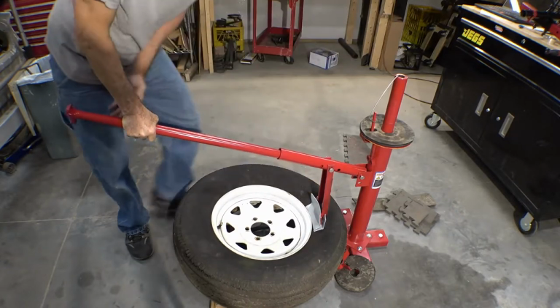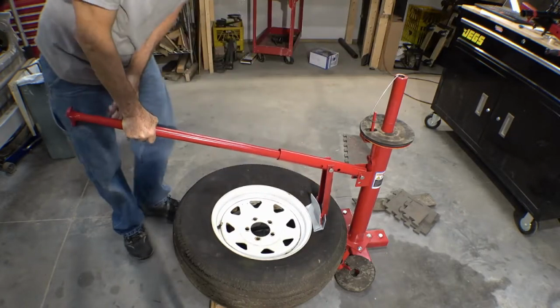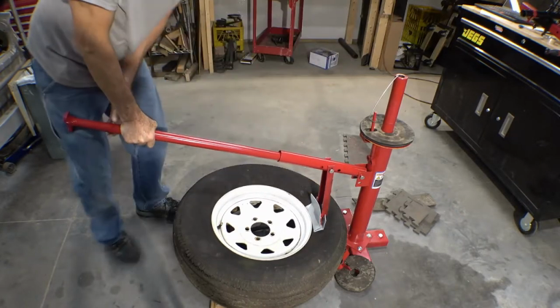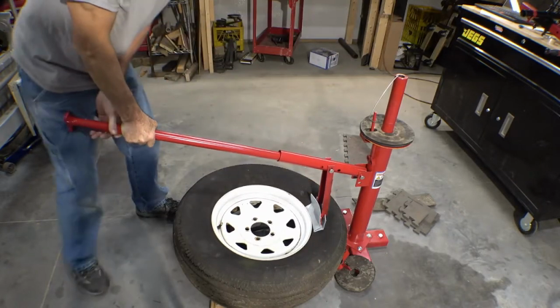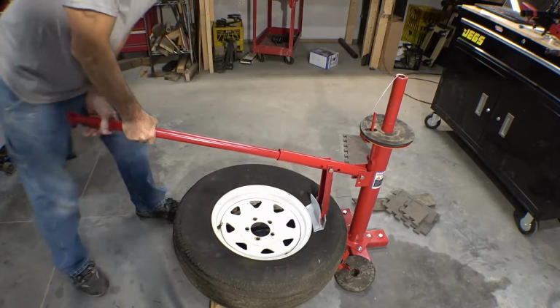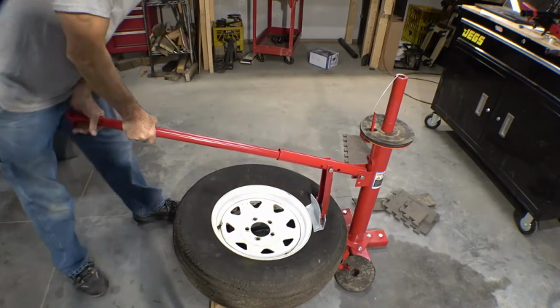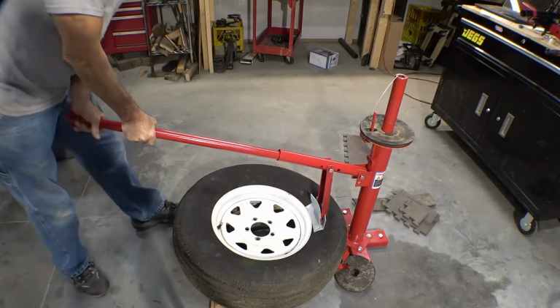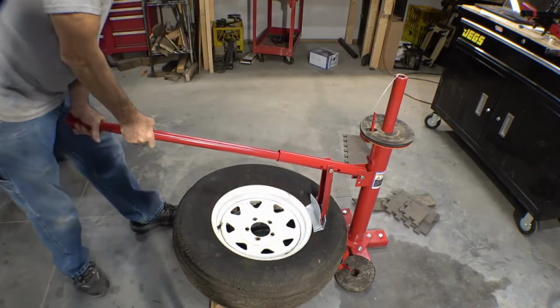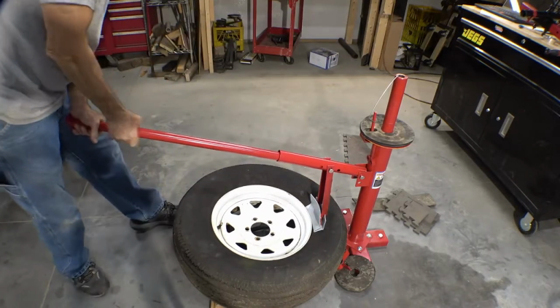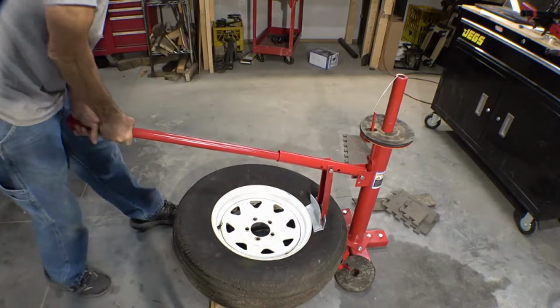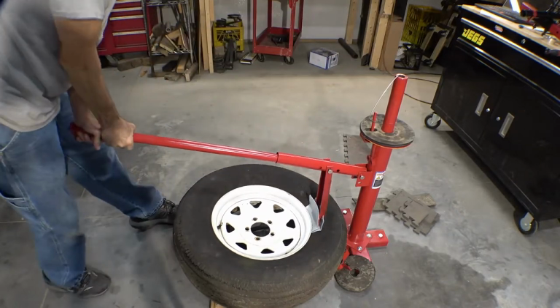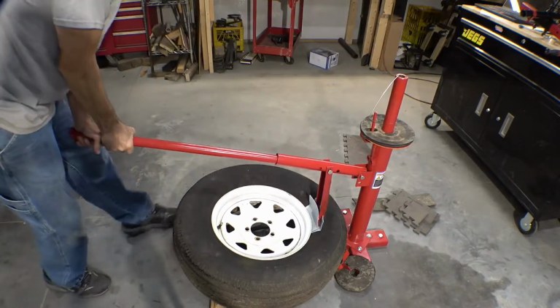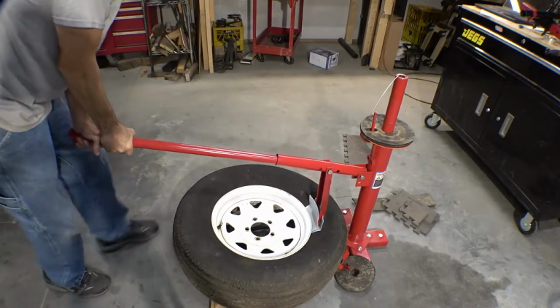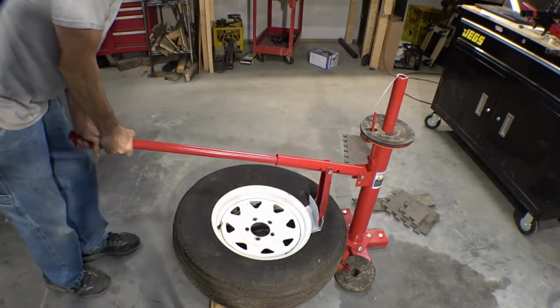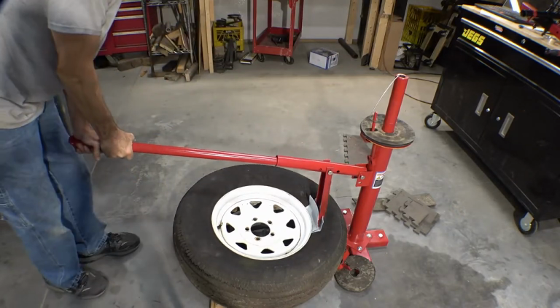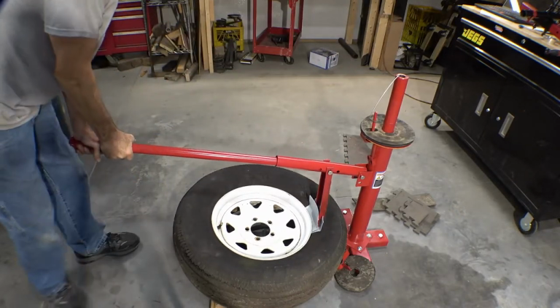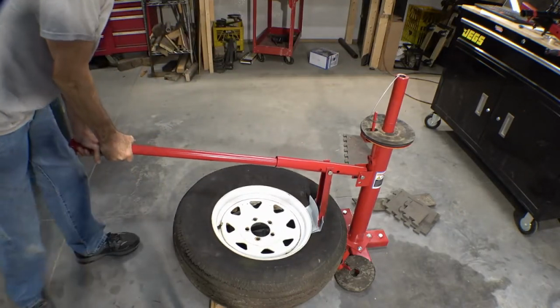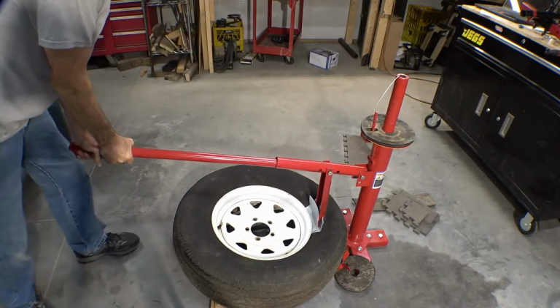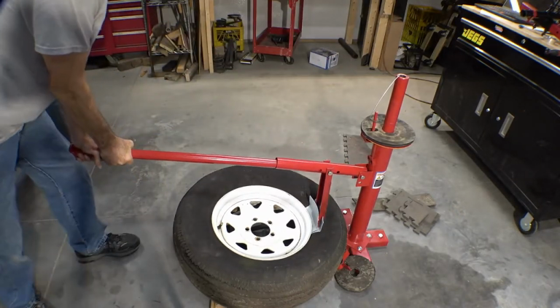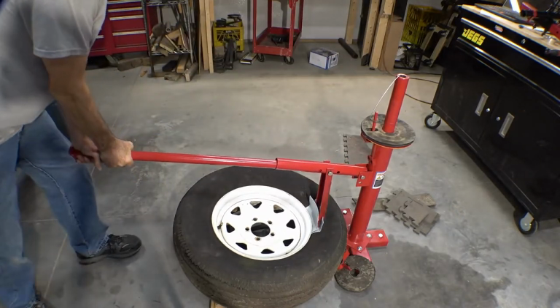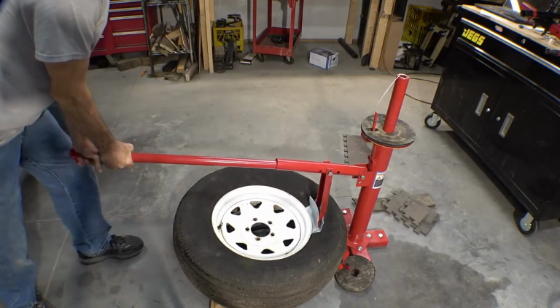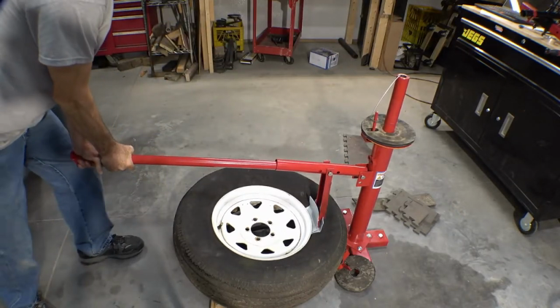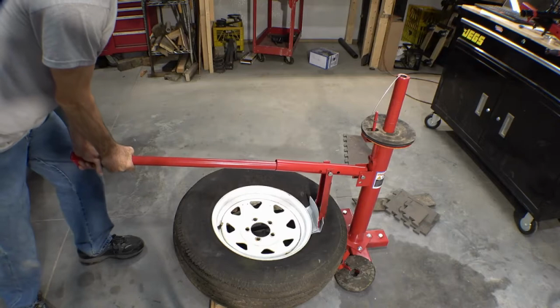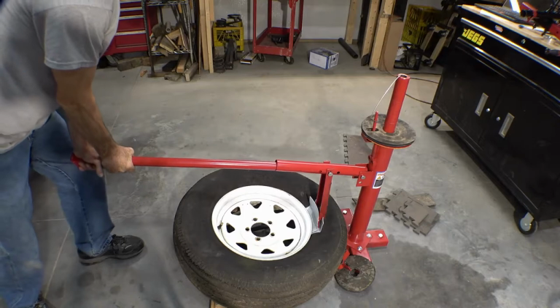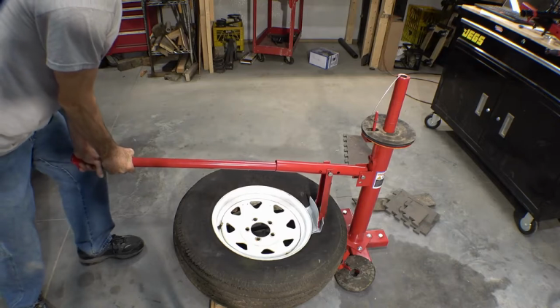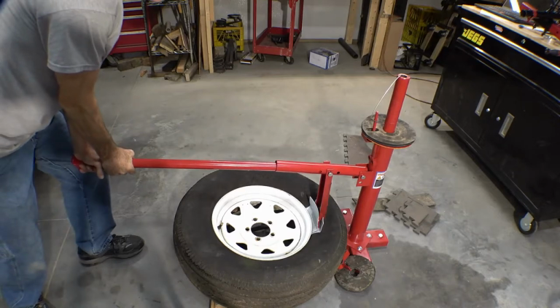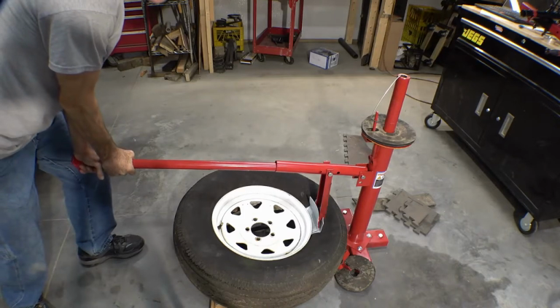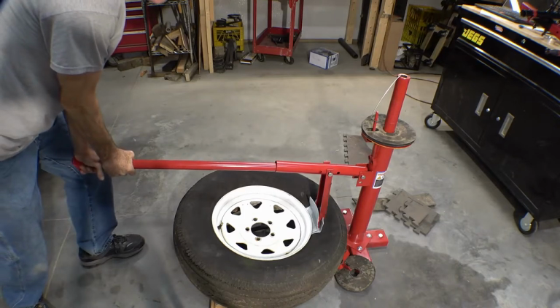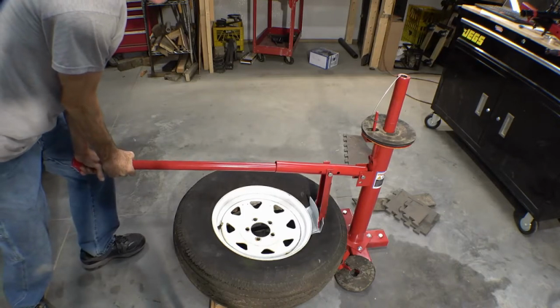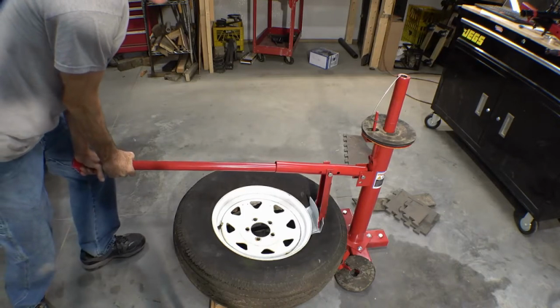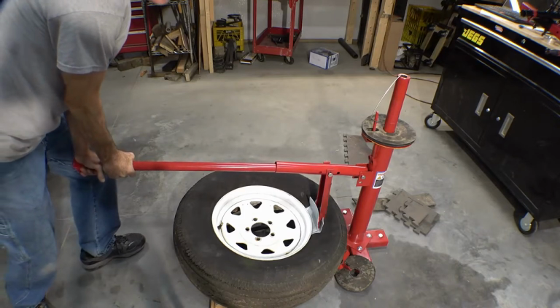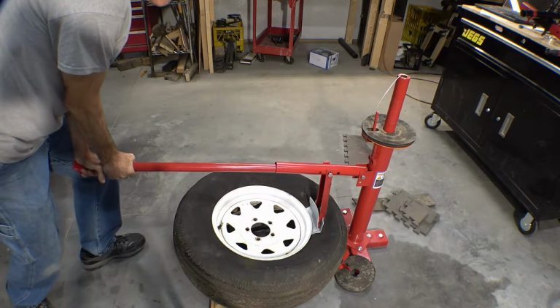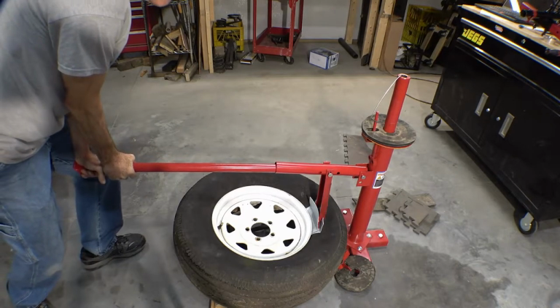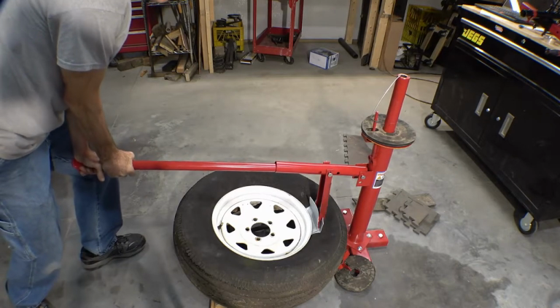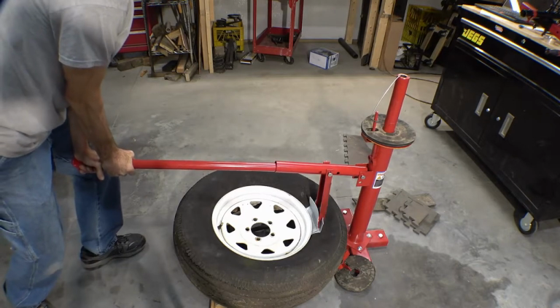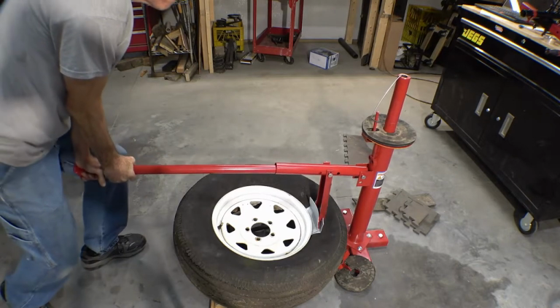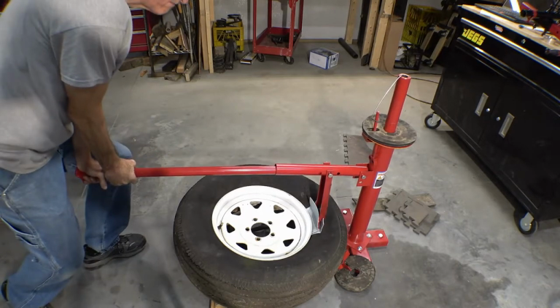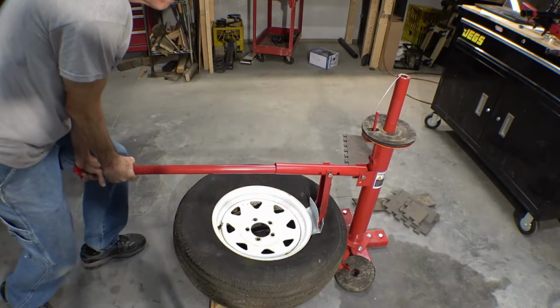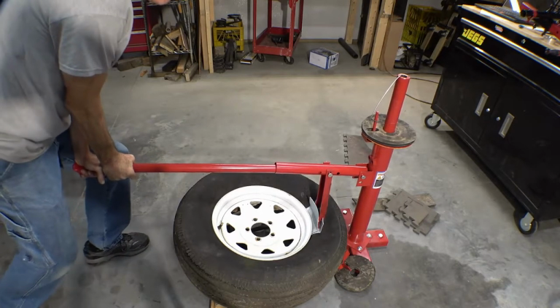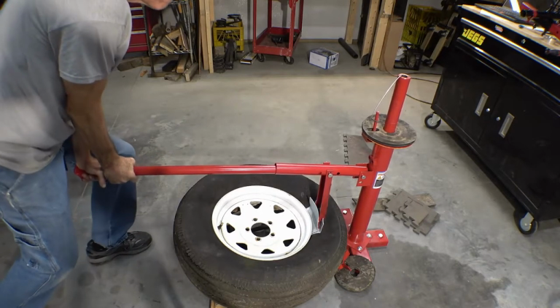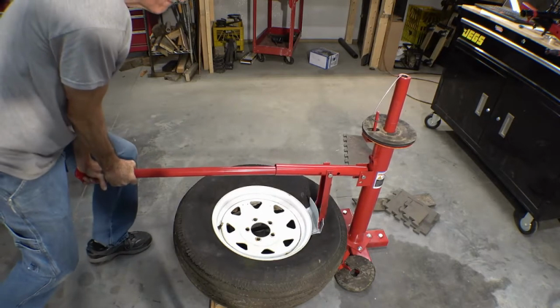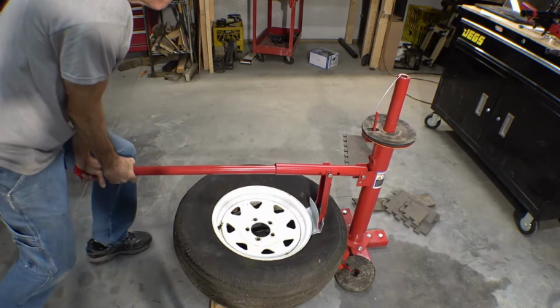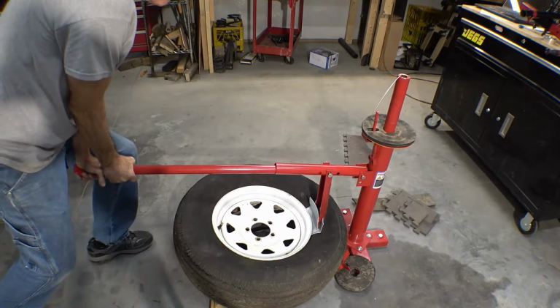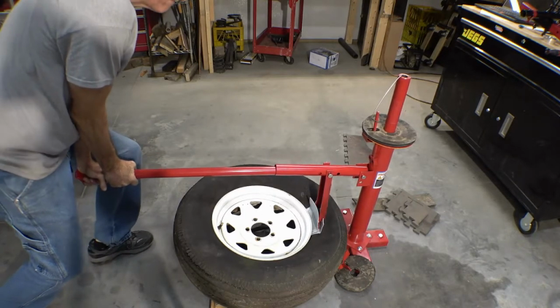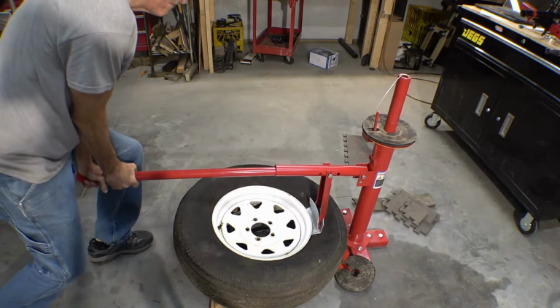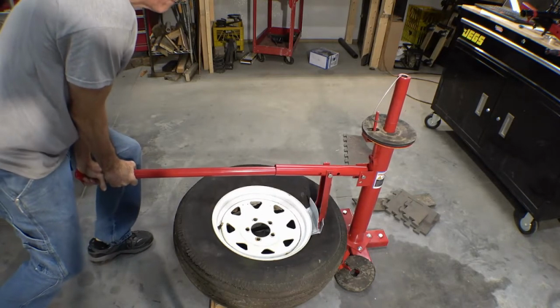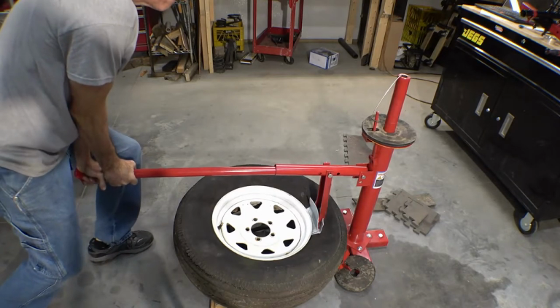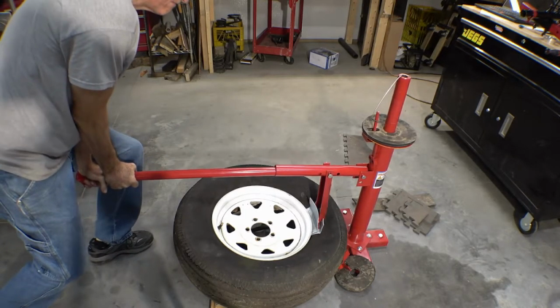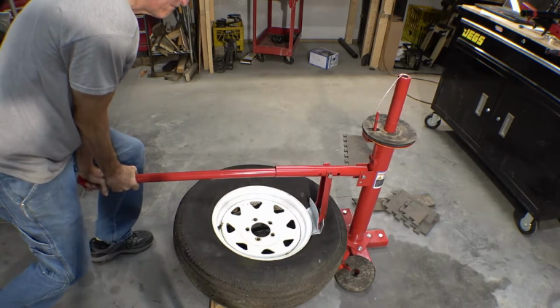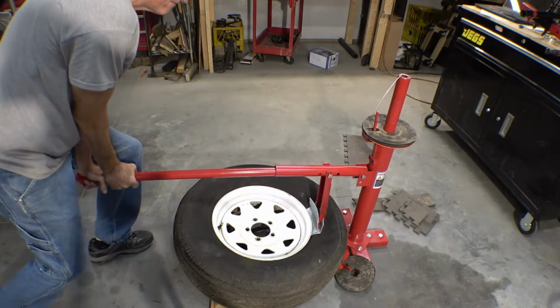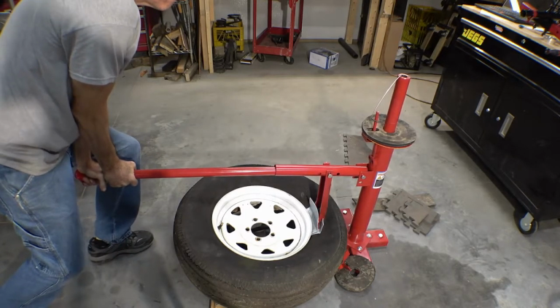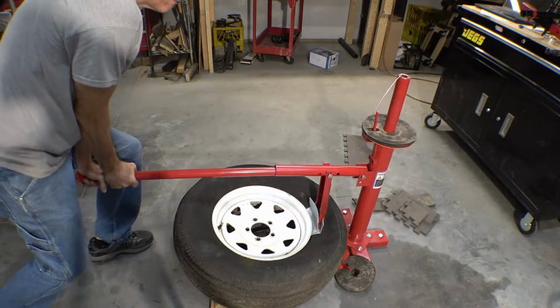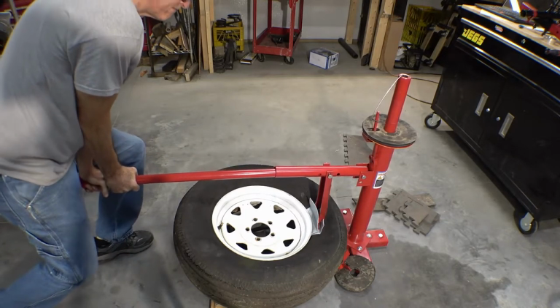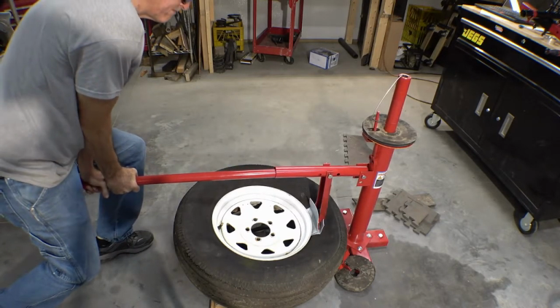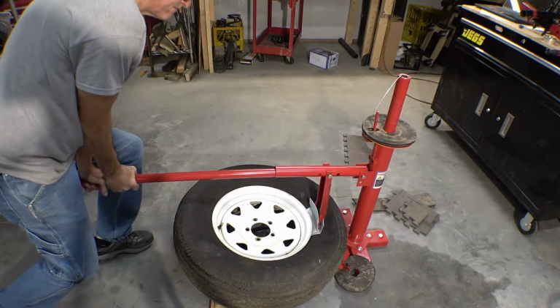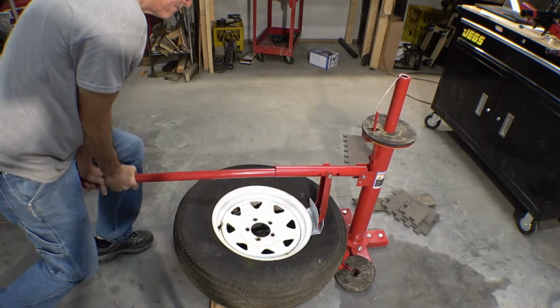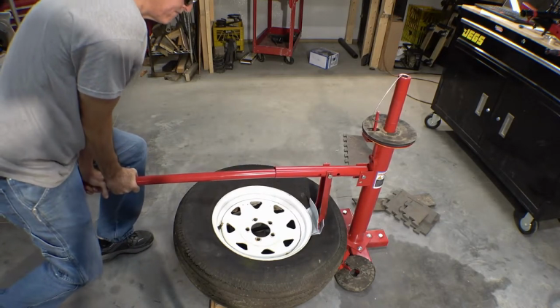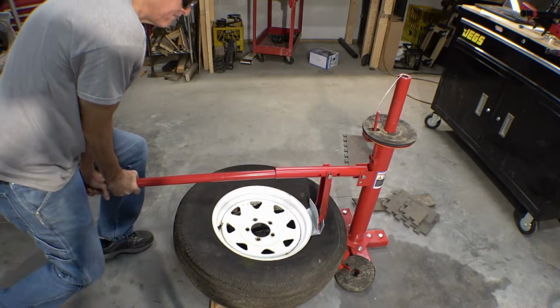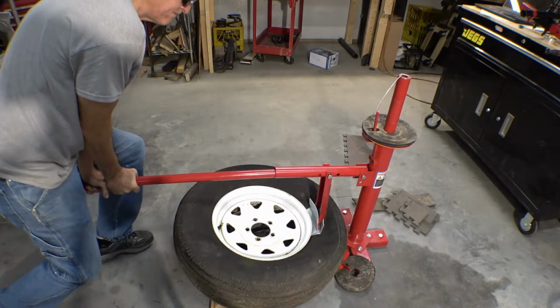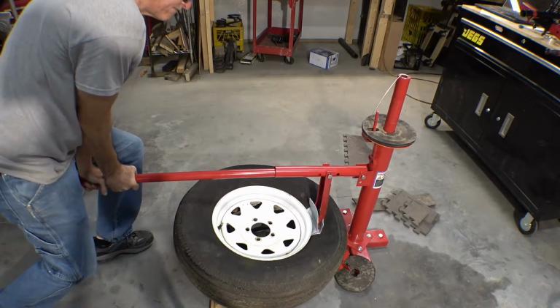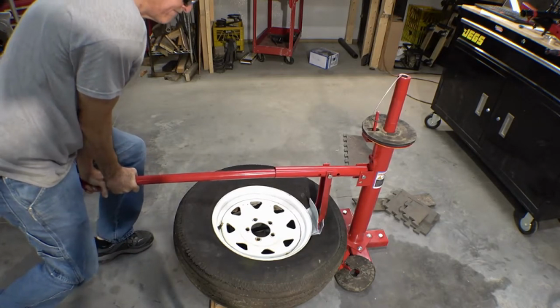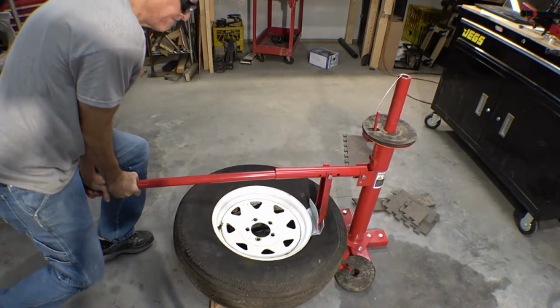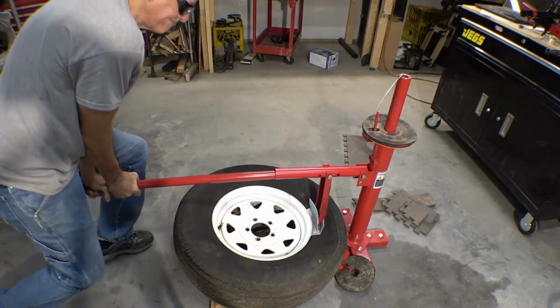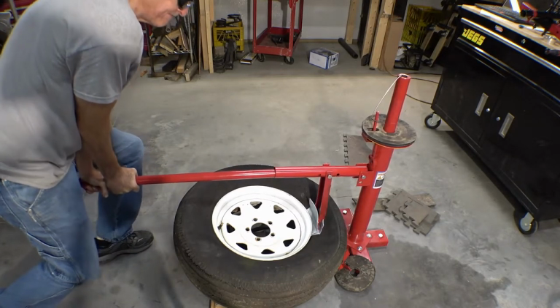You'll like my rim protector — it's made out of a plastic bucket. There'll be more on that in the second part video.